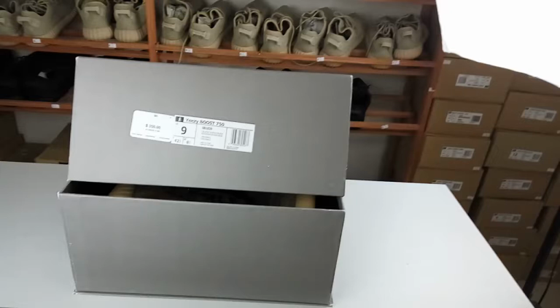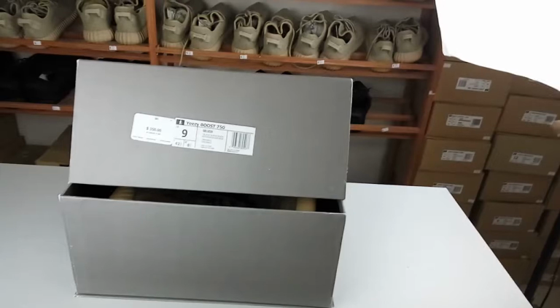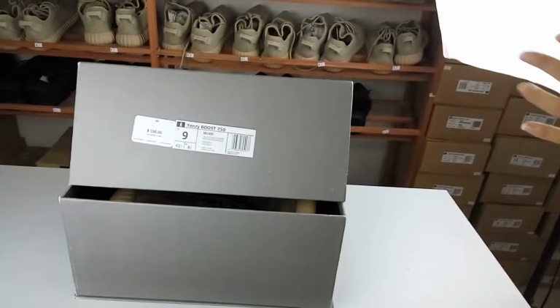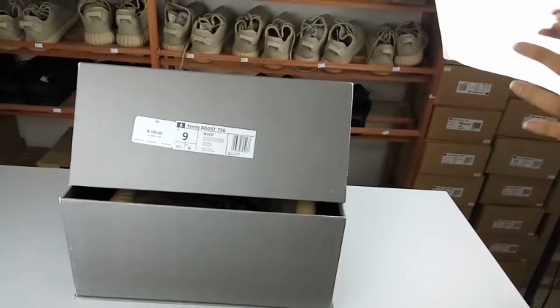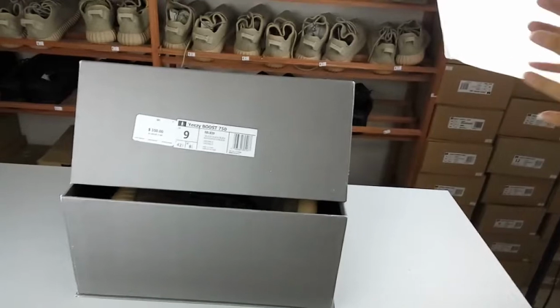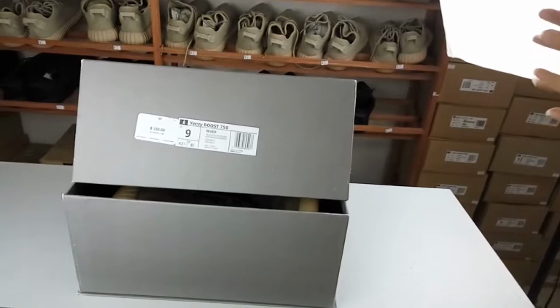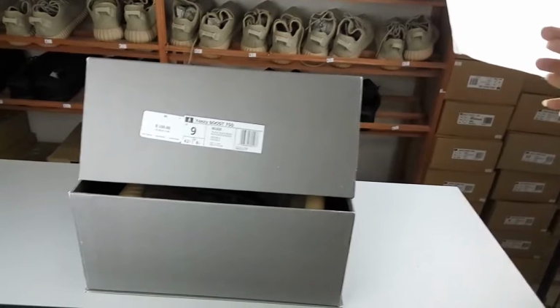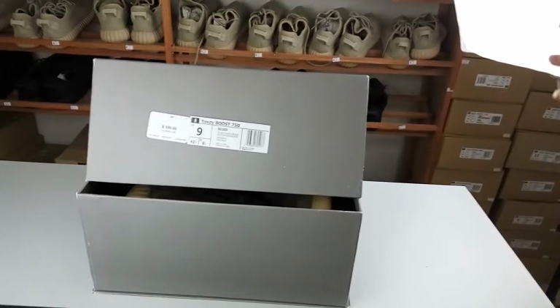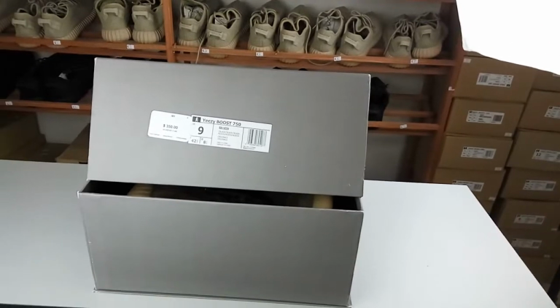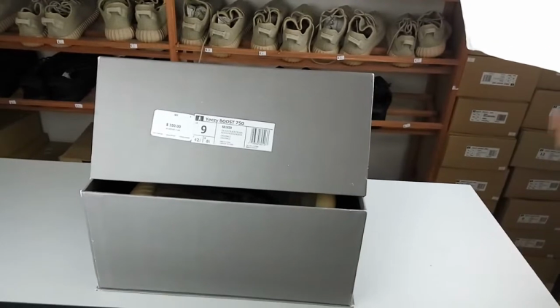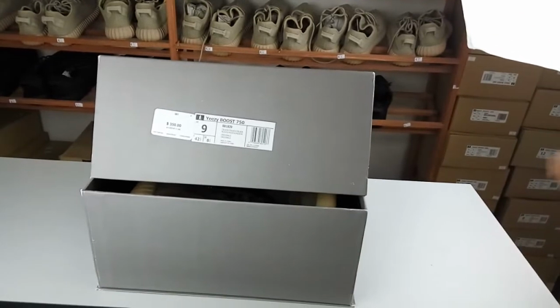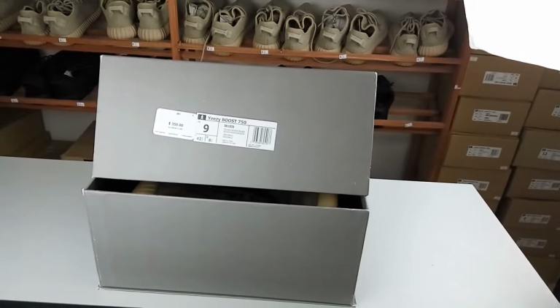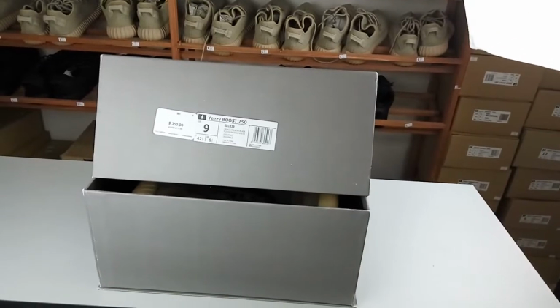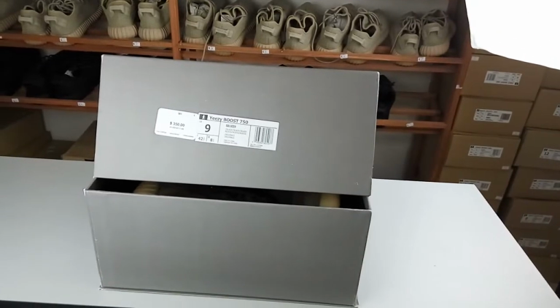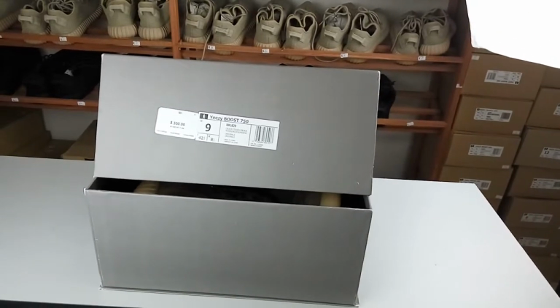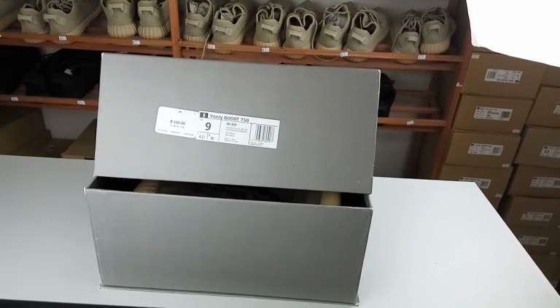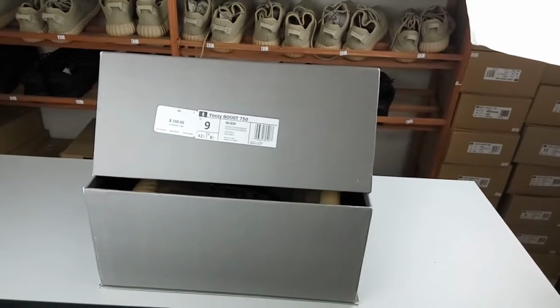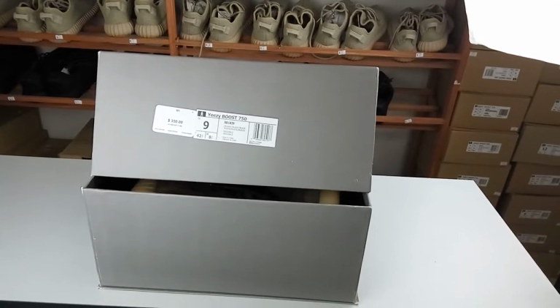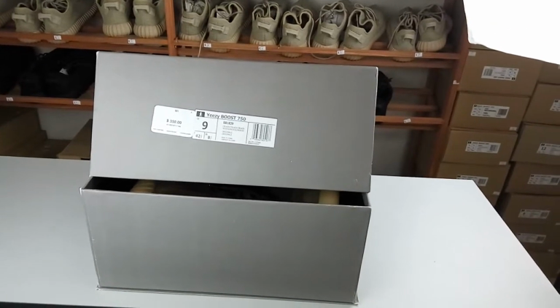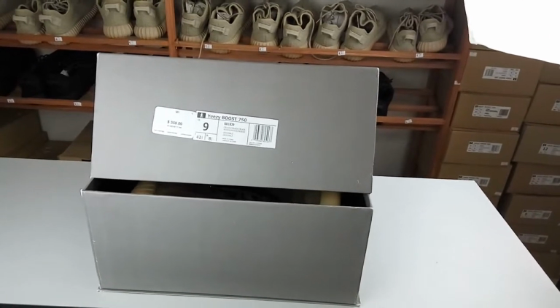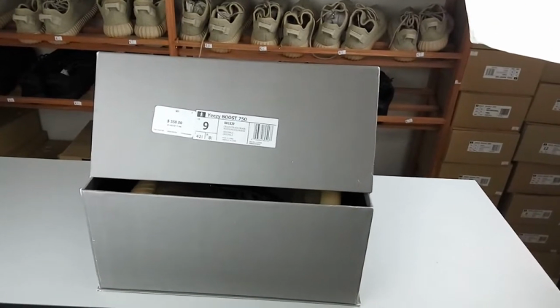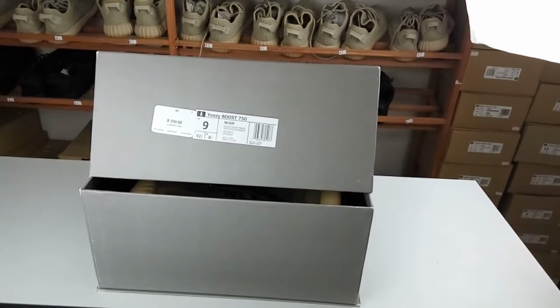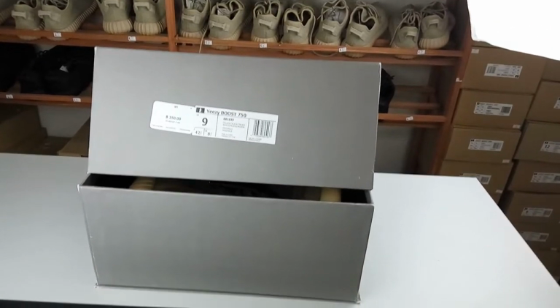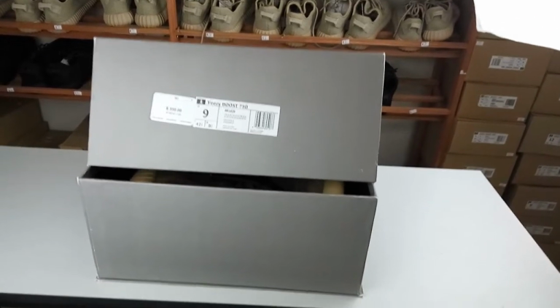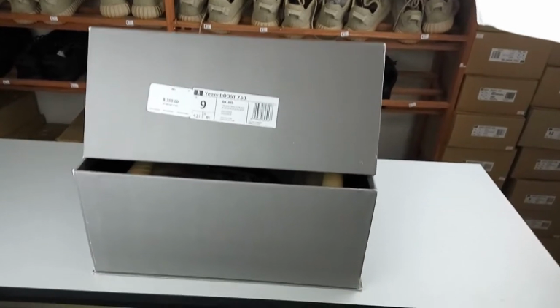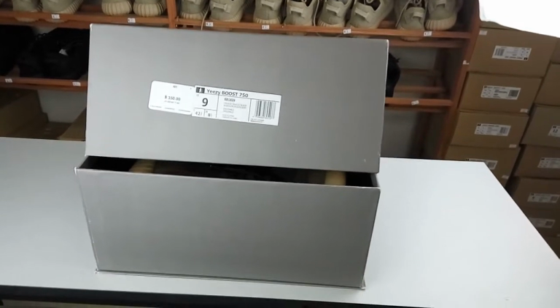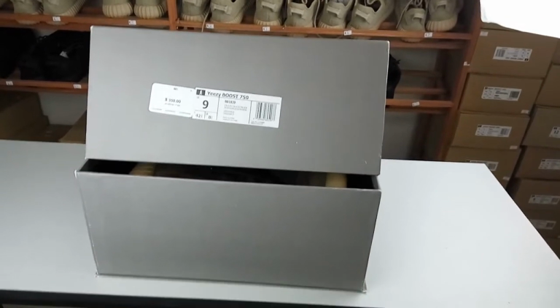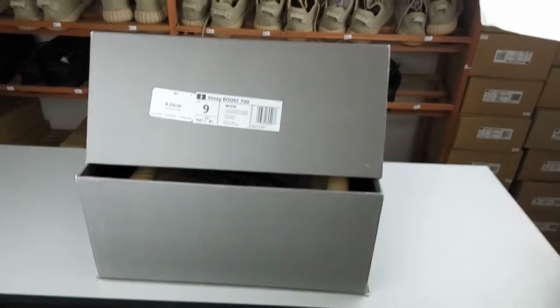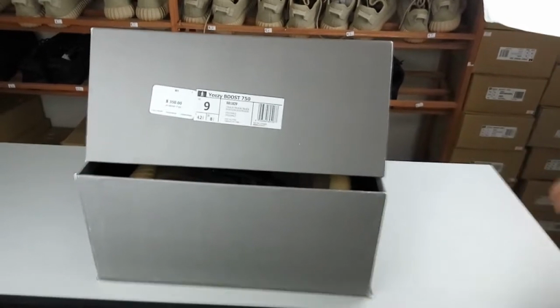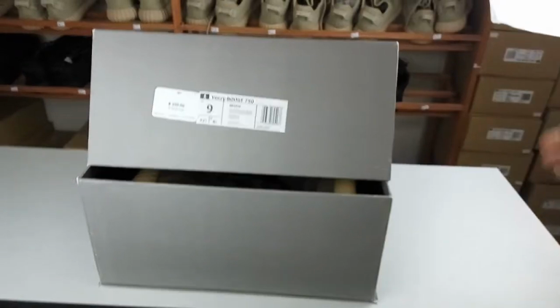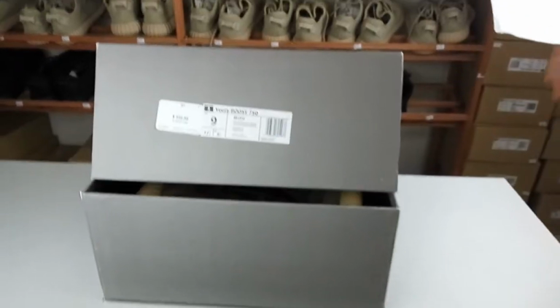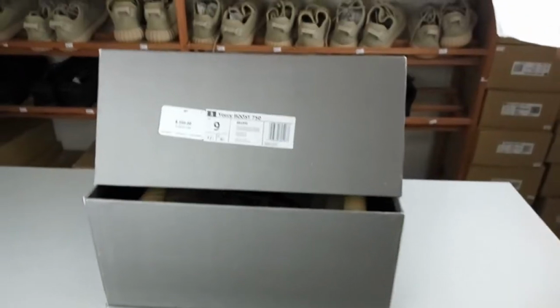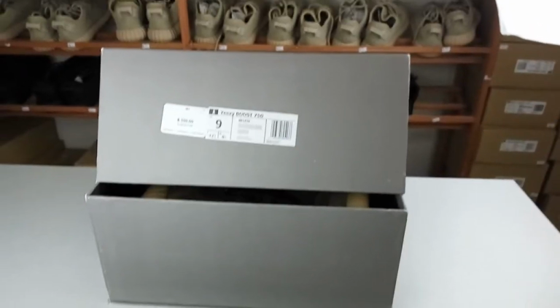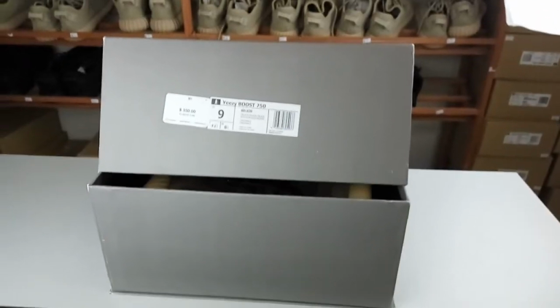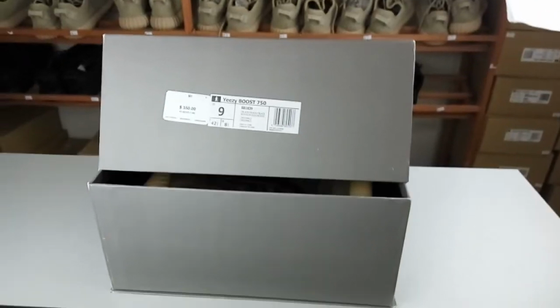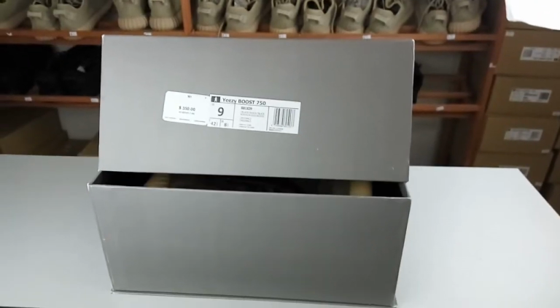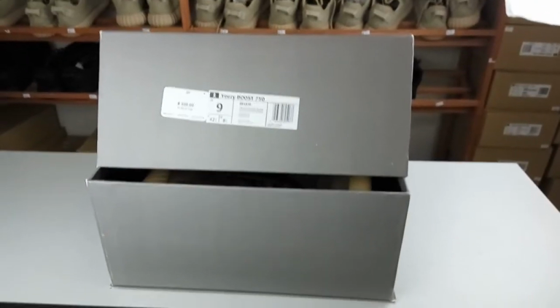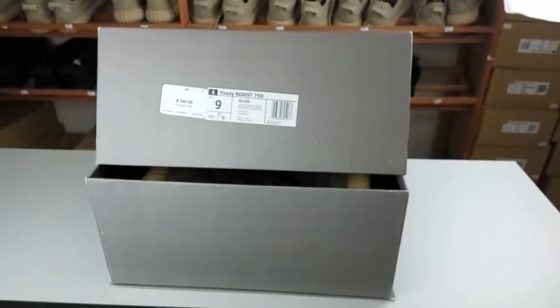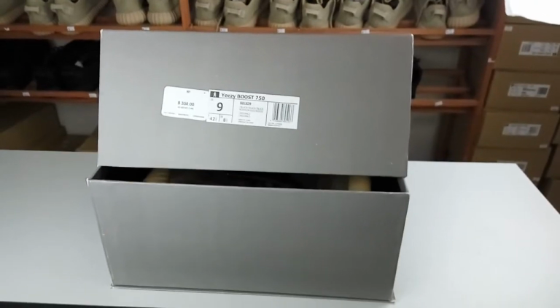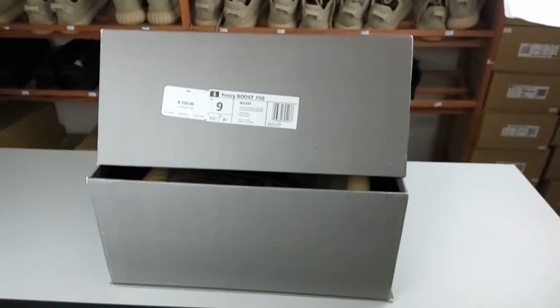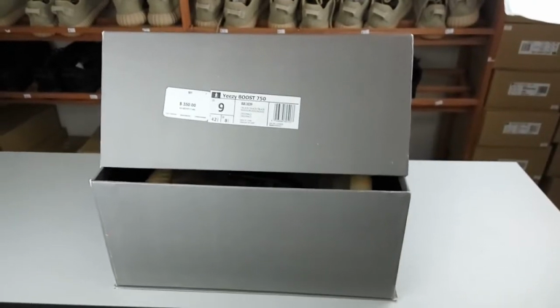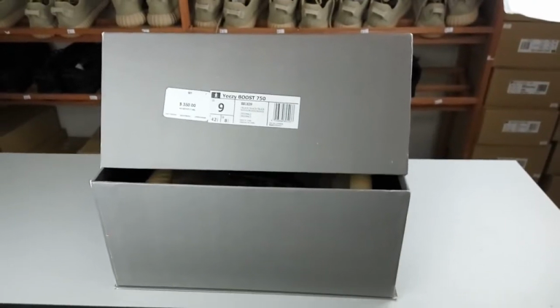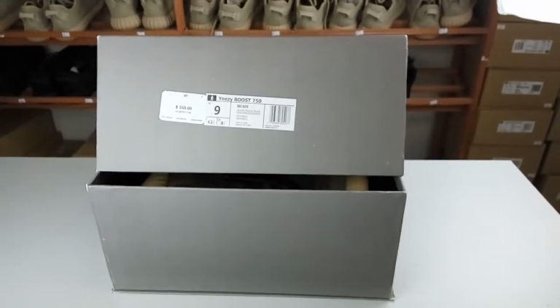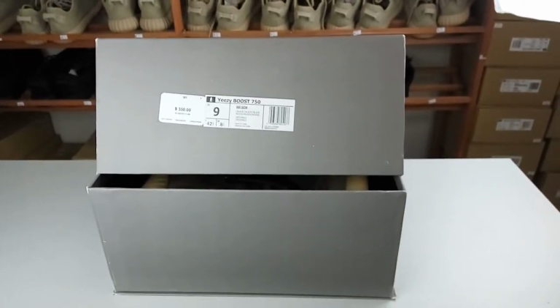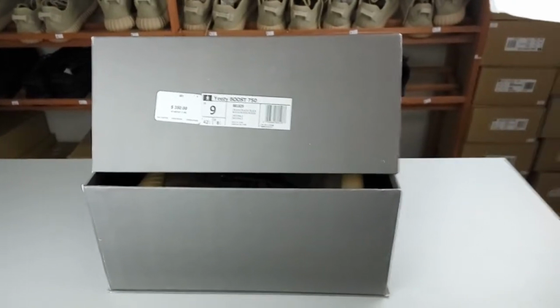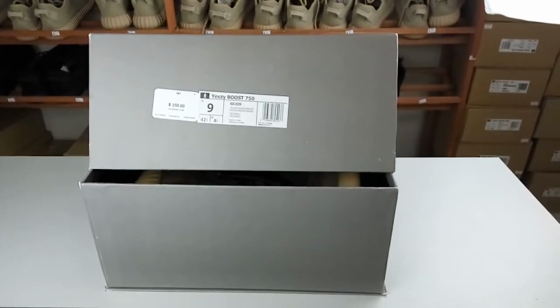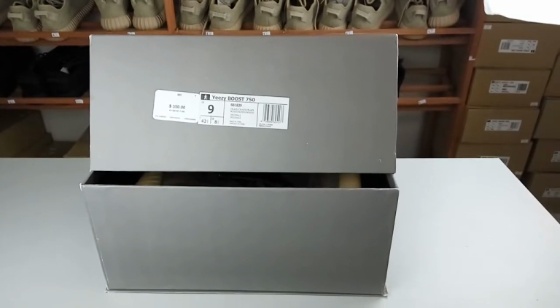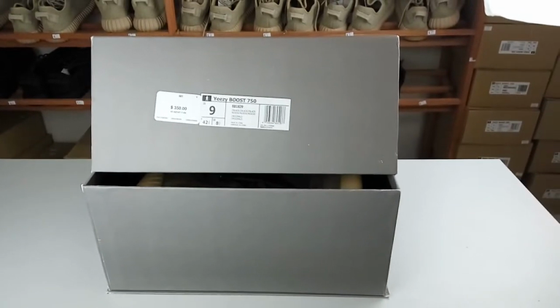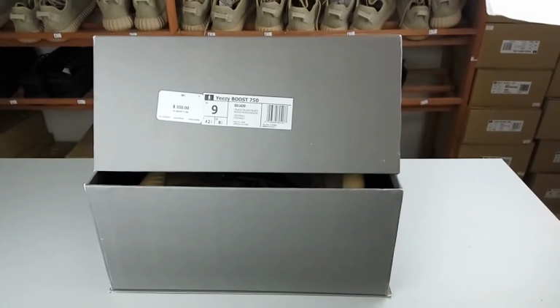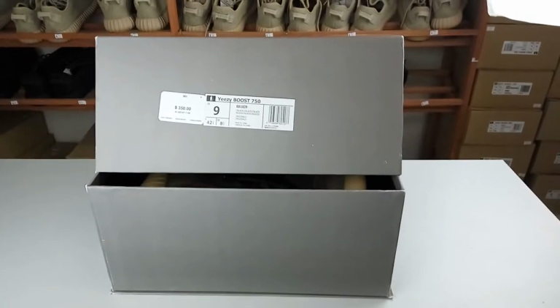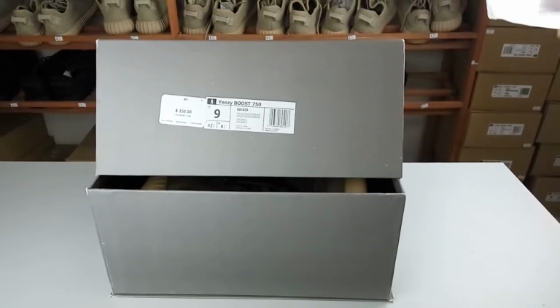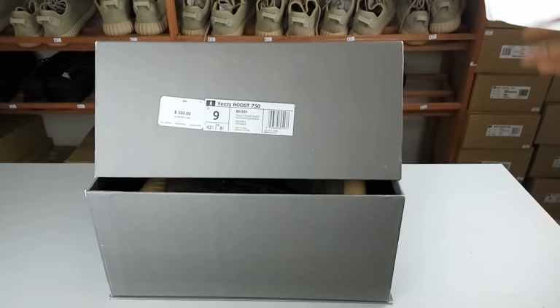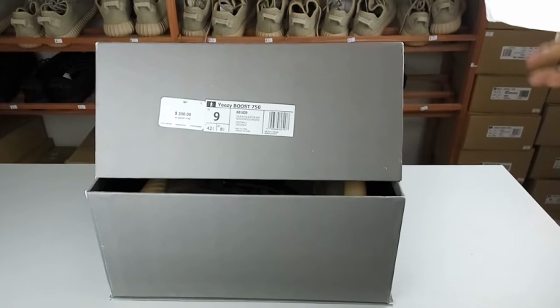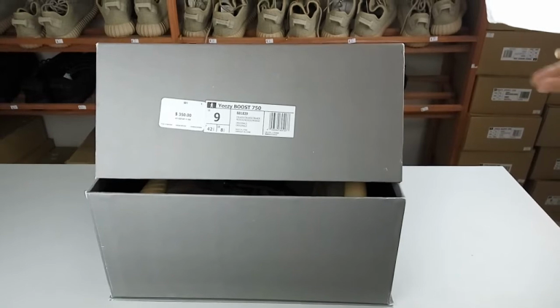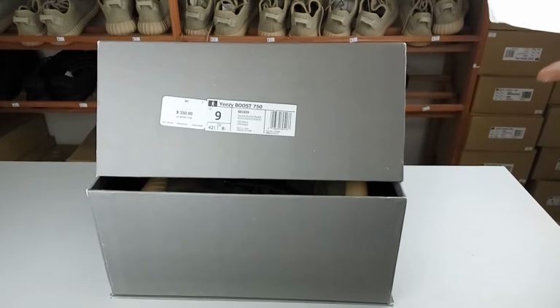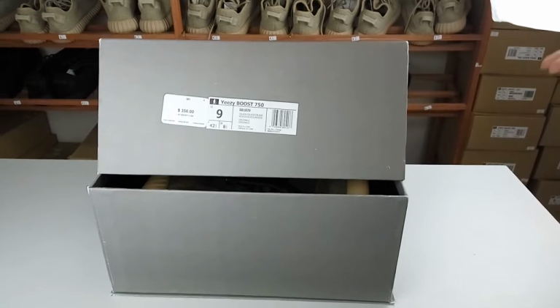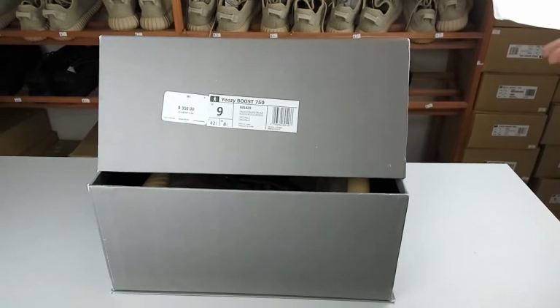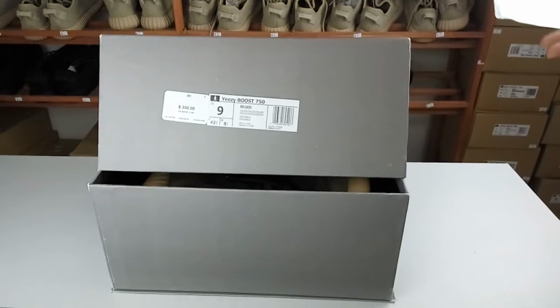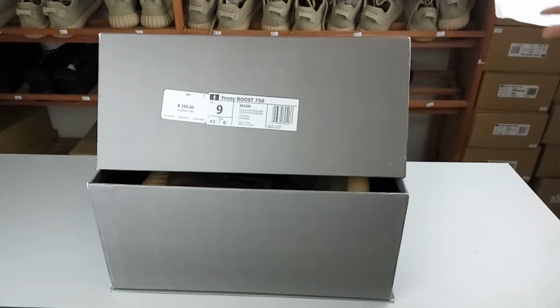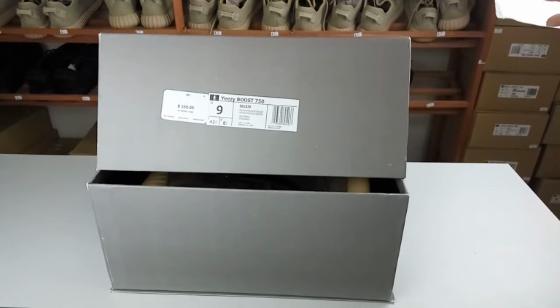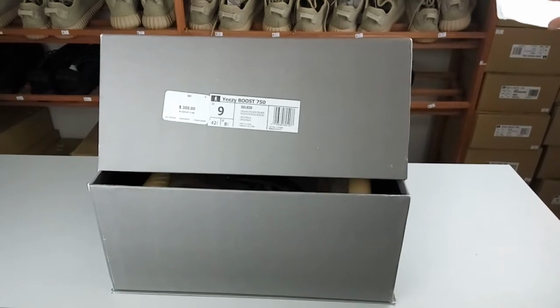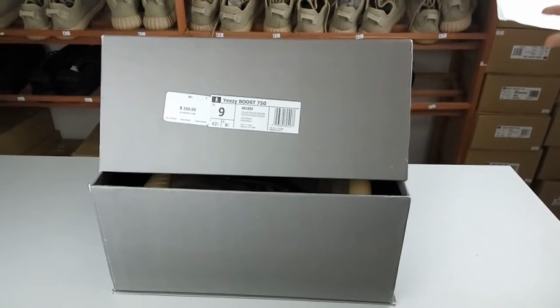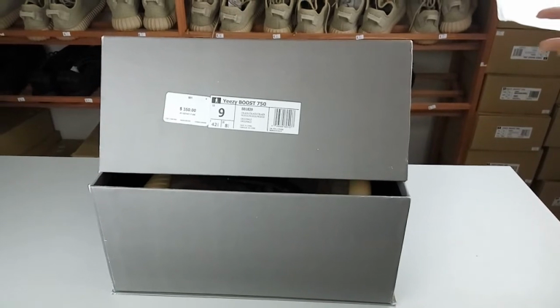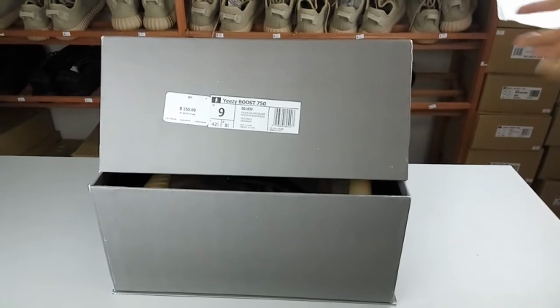Hi guys, welcome to Bindam Candice. Today I will show you the Yeezy Boost 750.